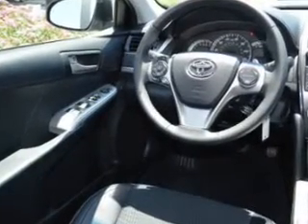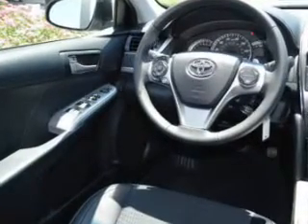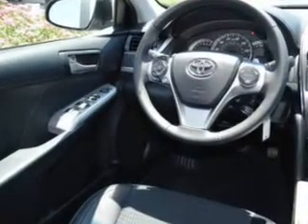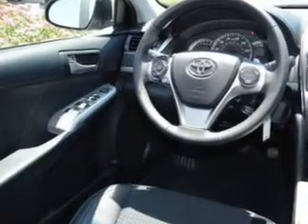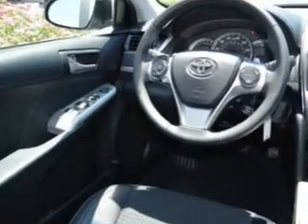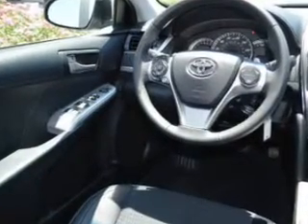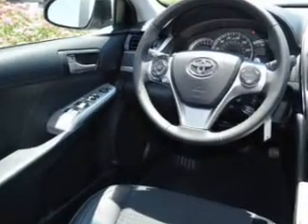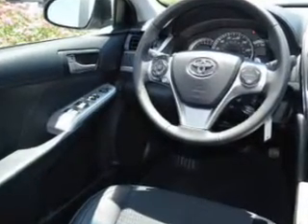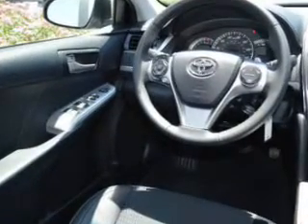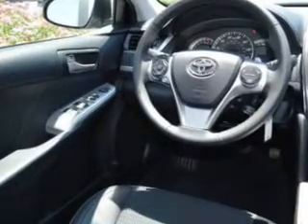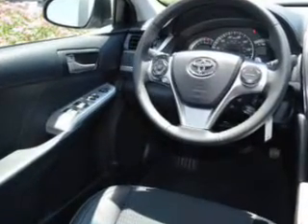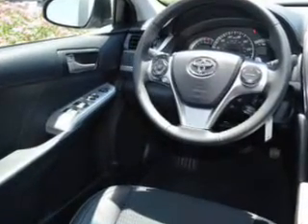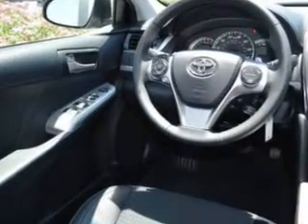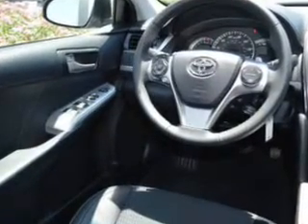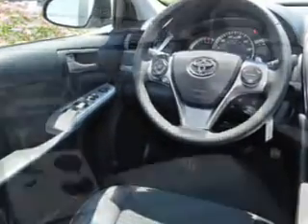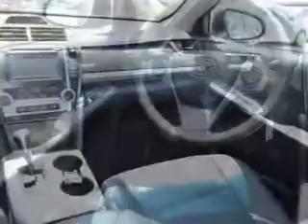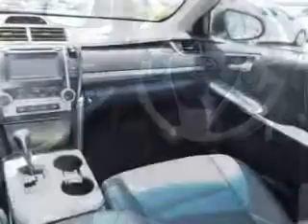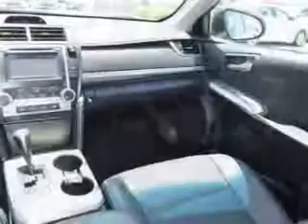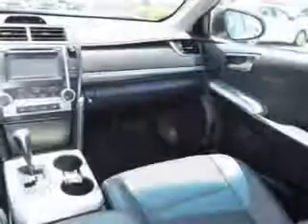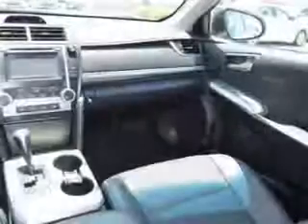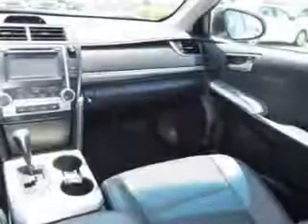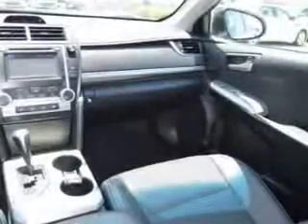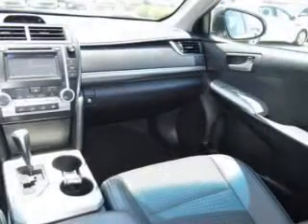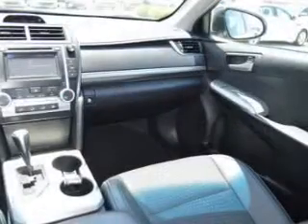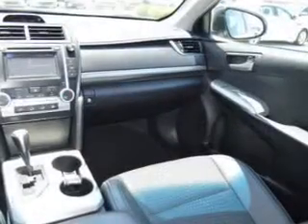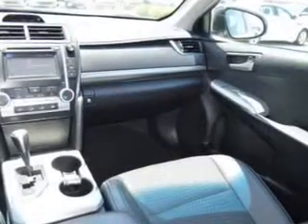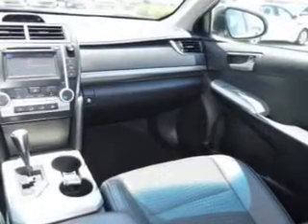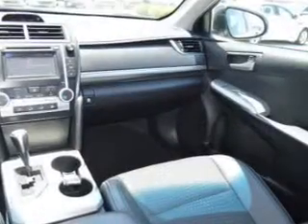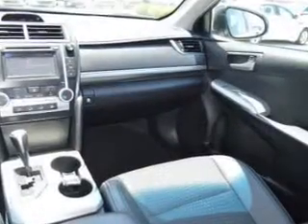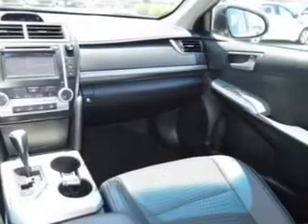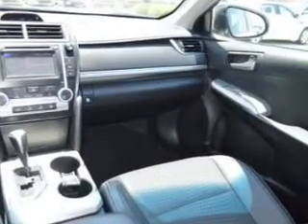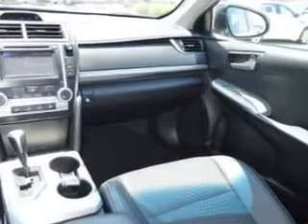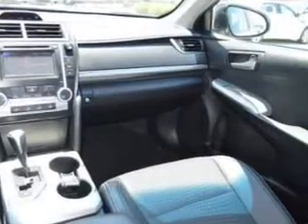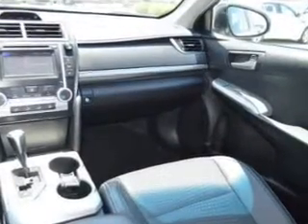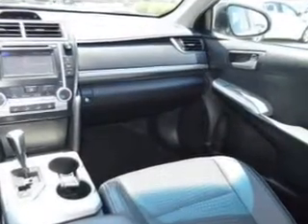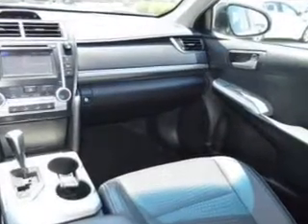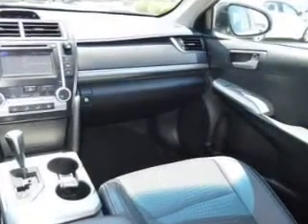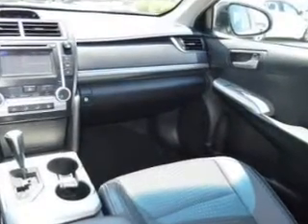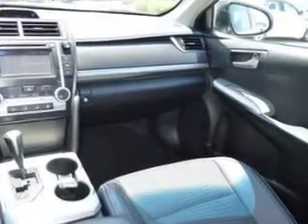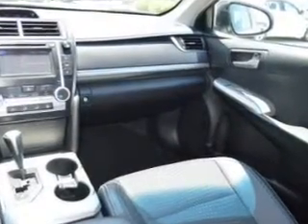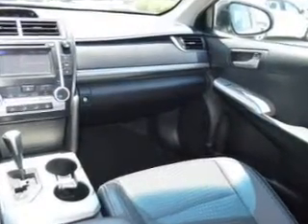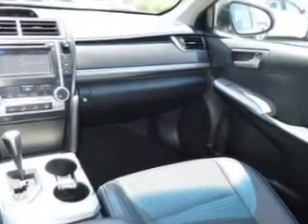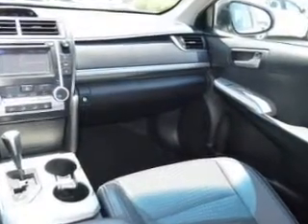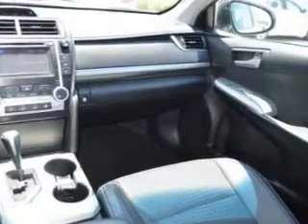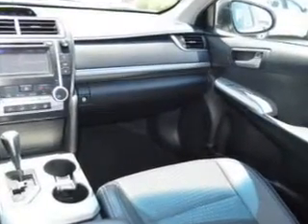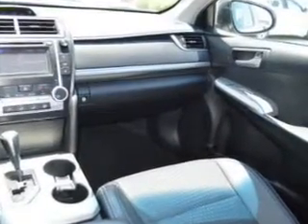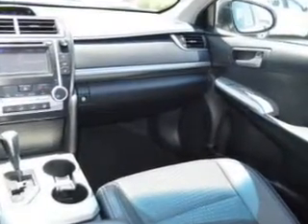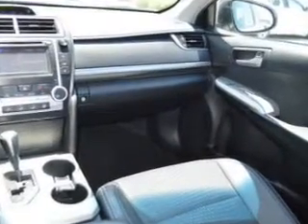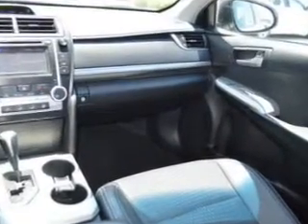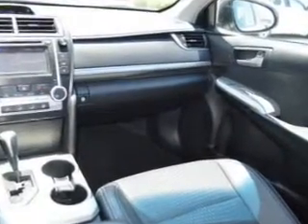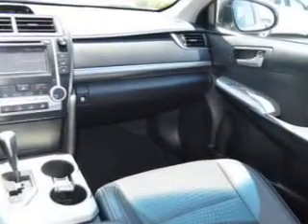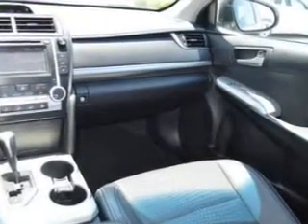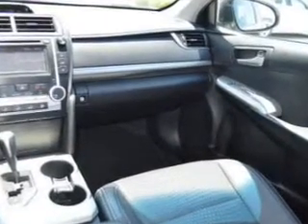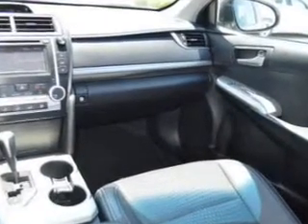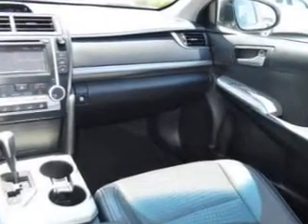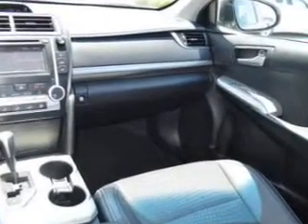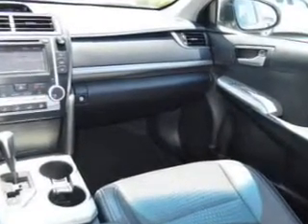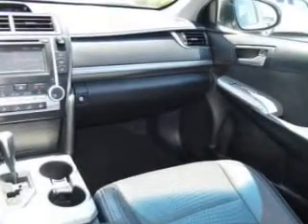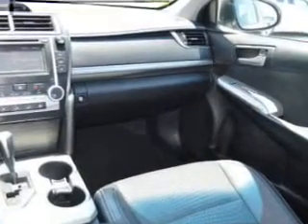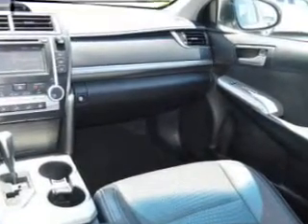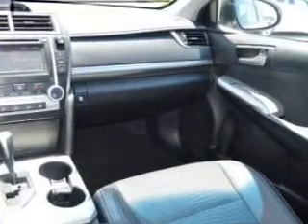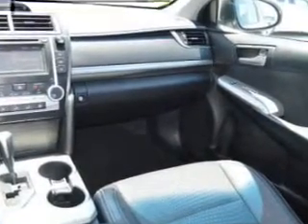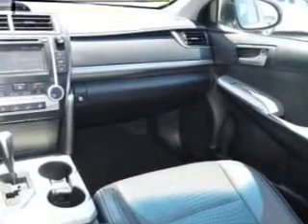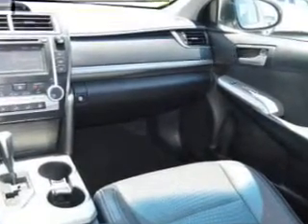Power mirrors. Power steering. Air conditioning. Let us put you in the driver's seat today. Call or click to contact us.